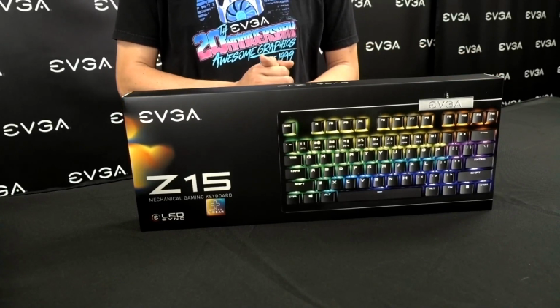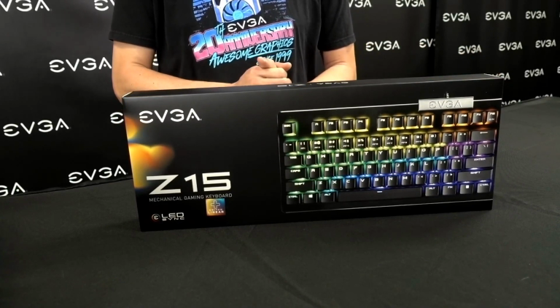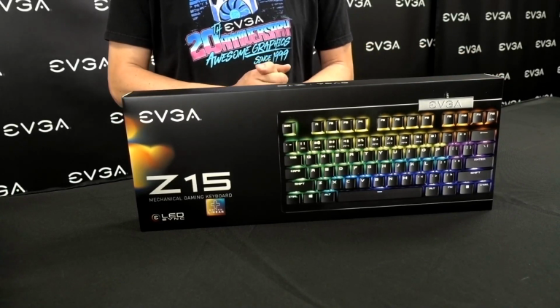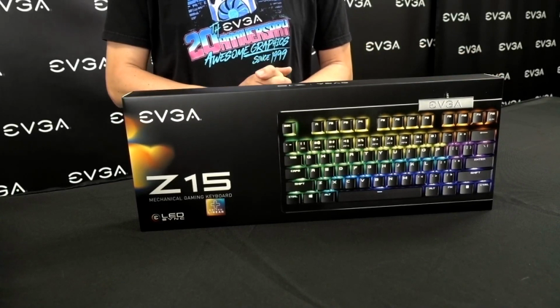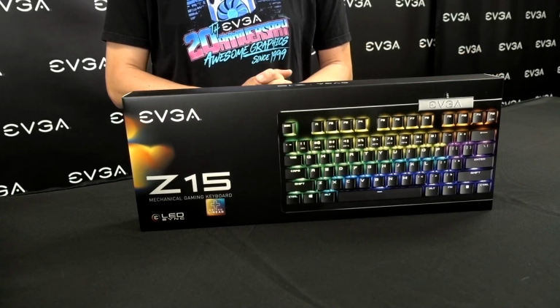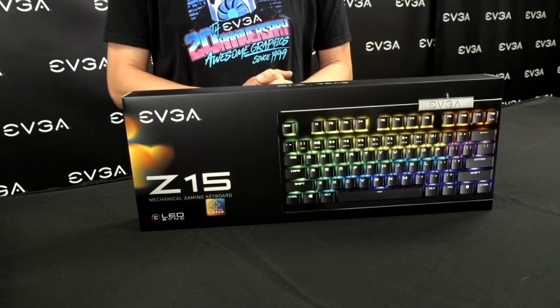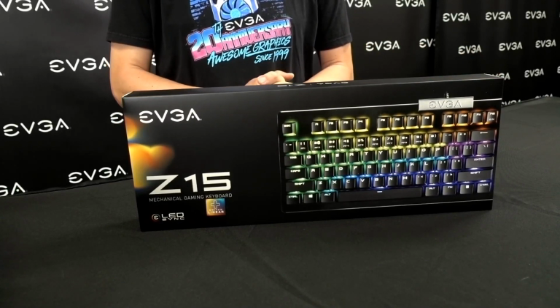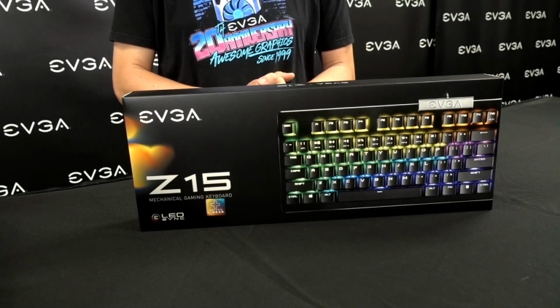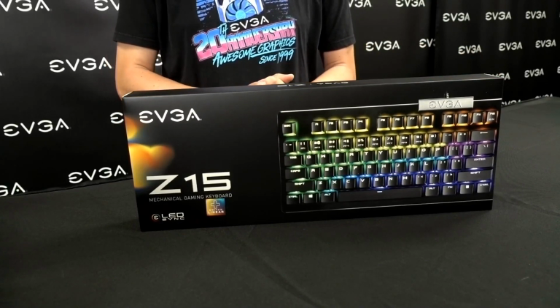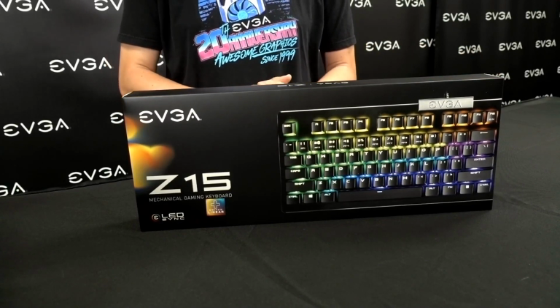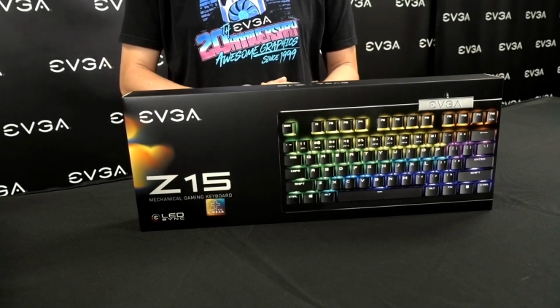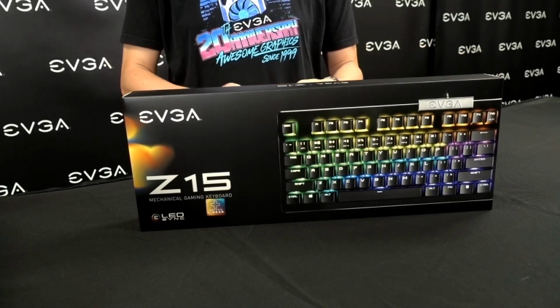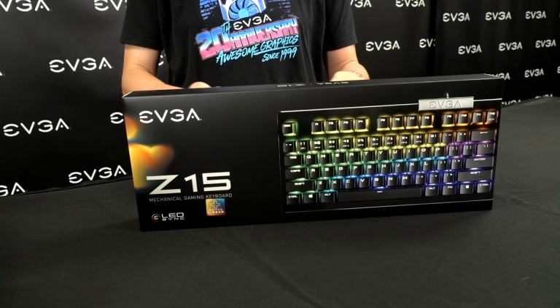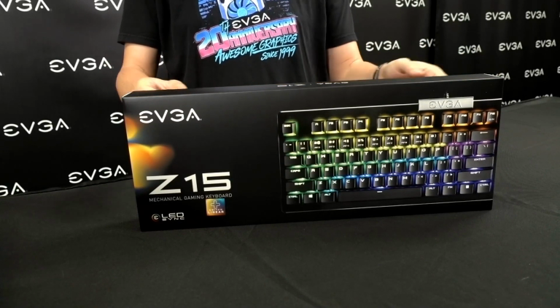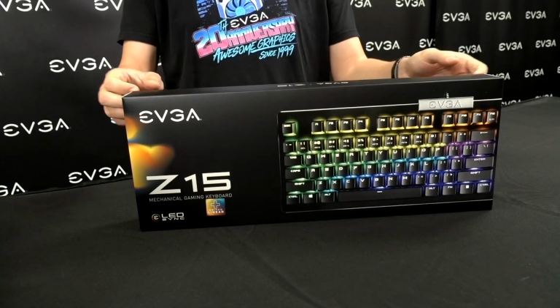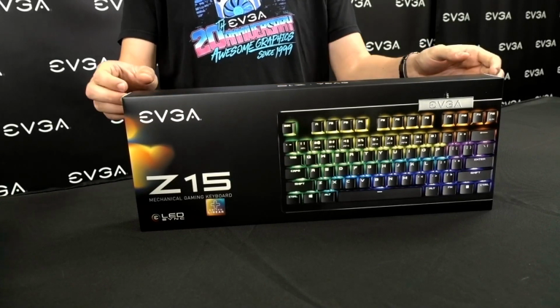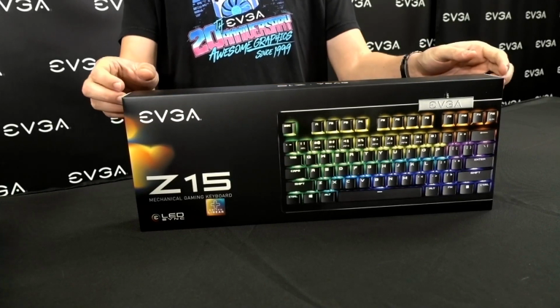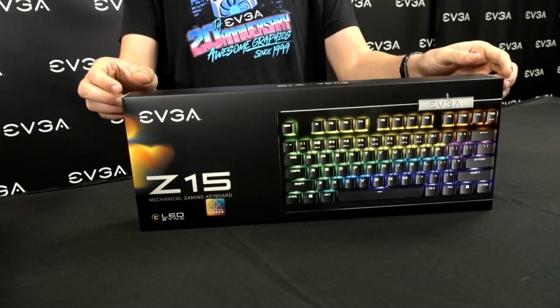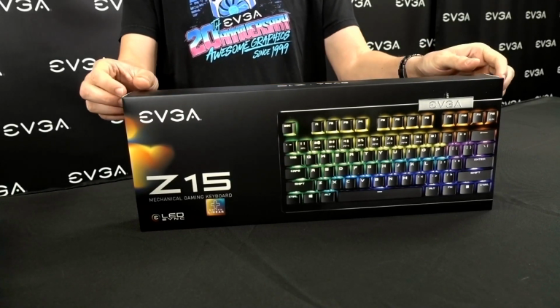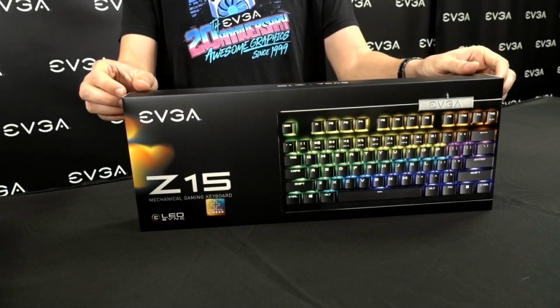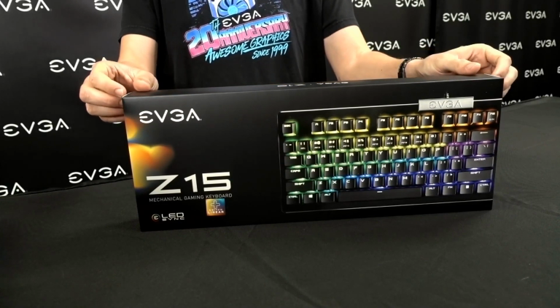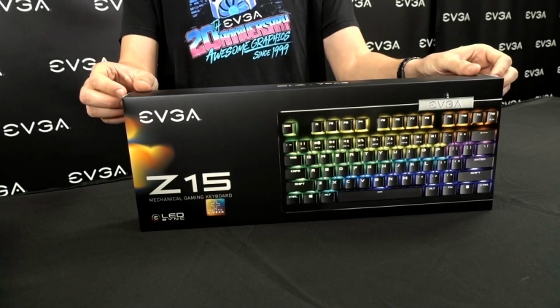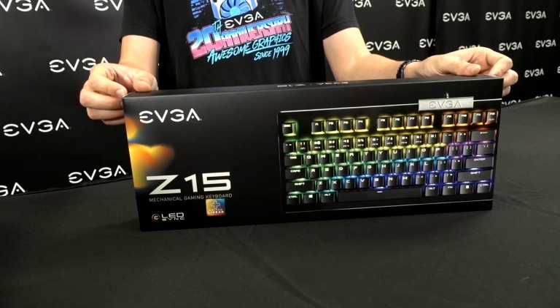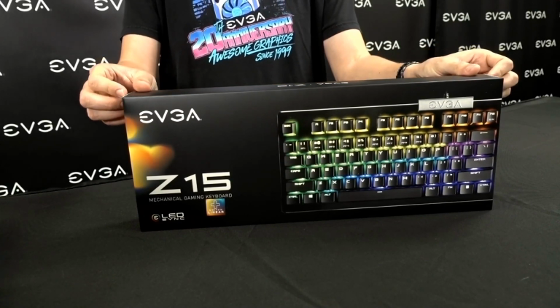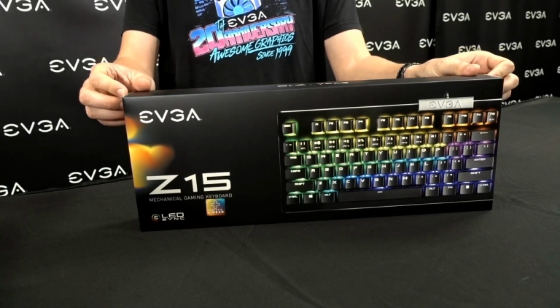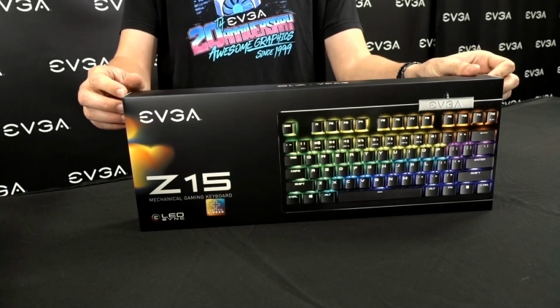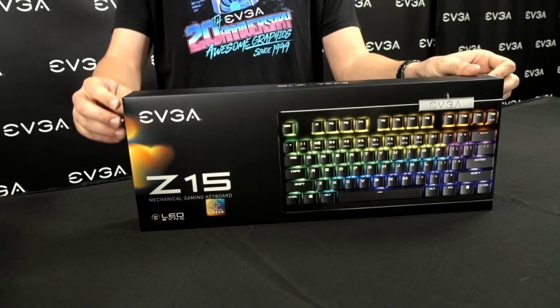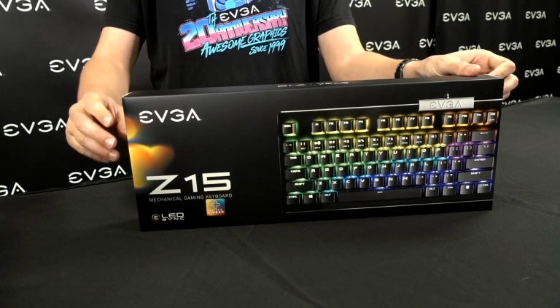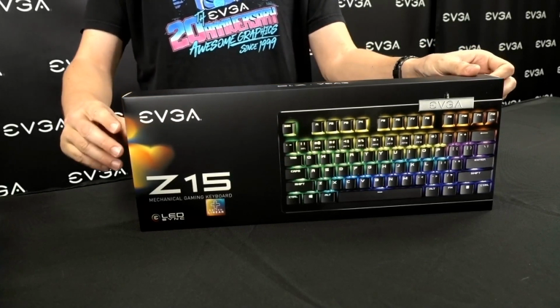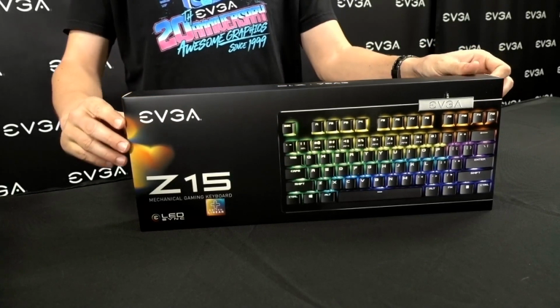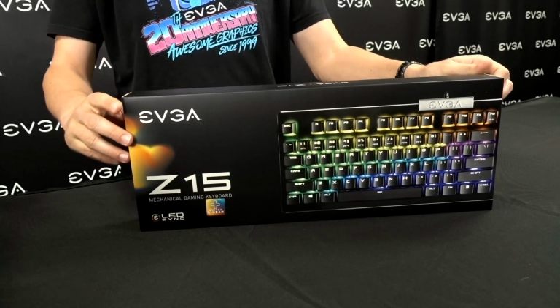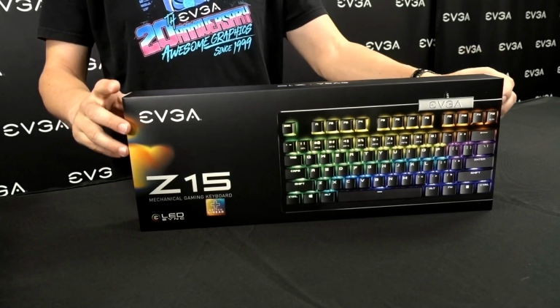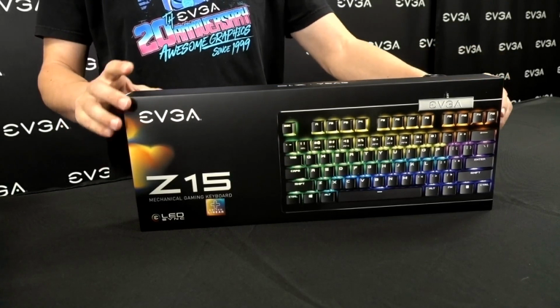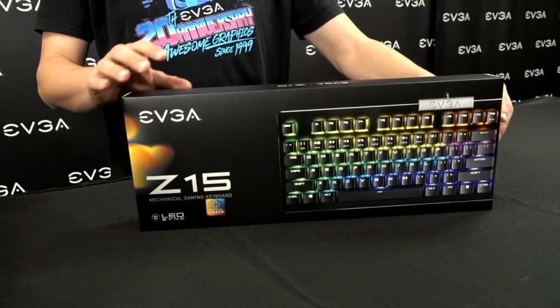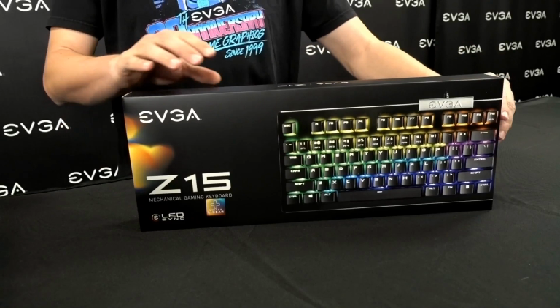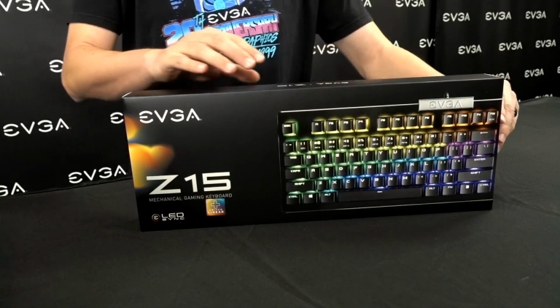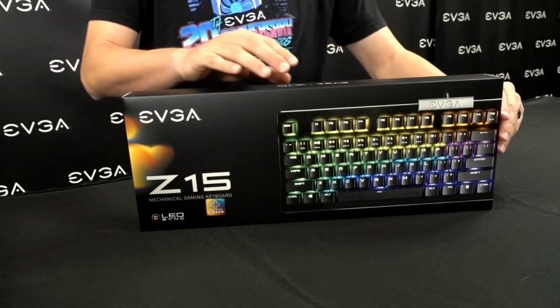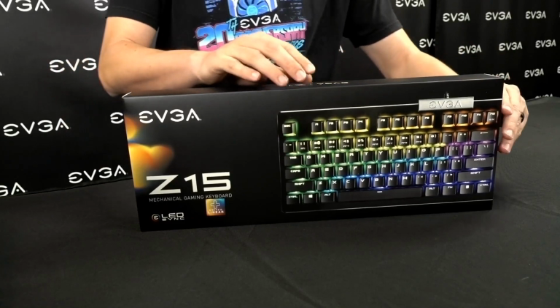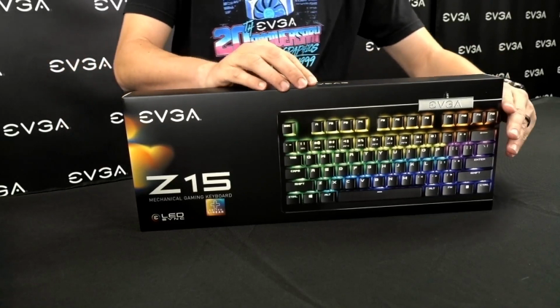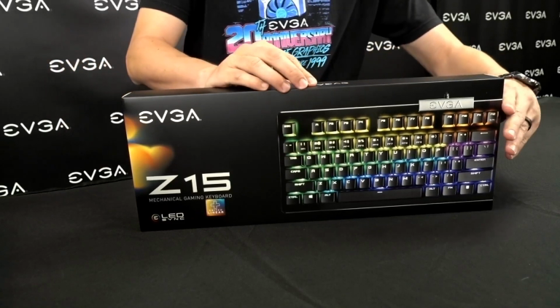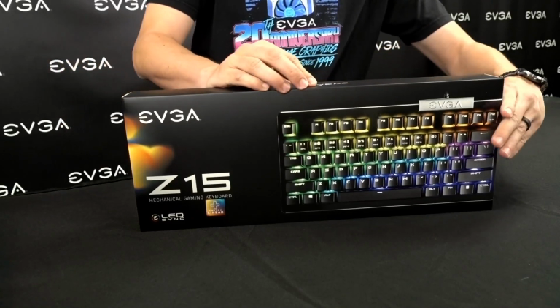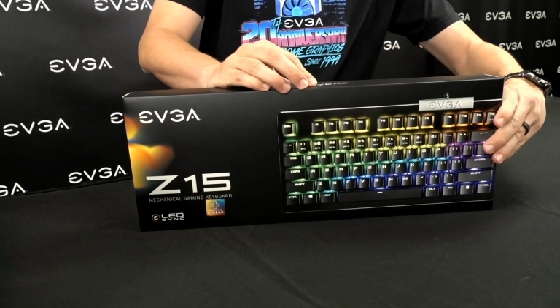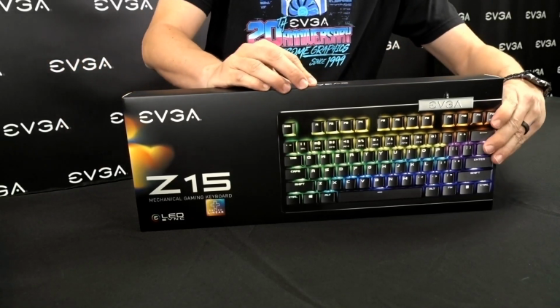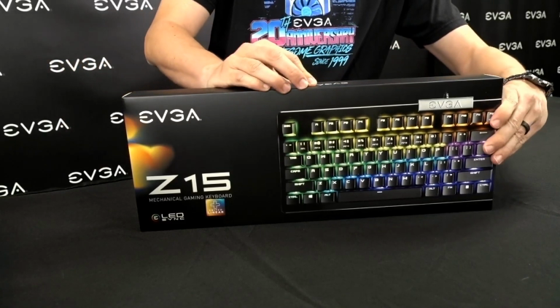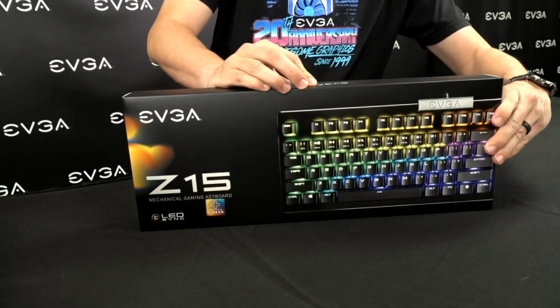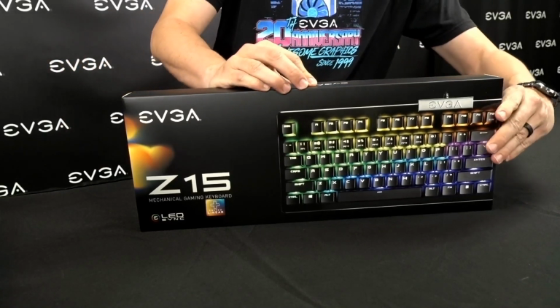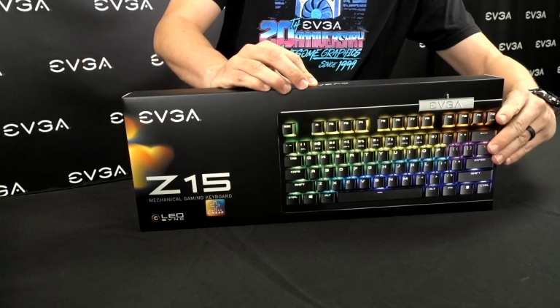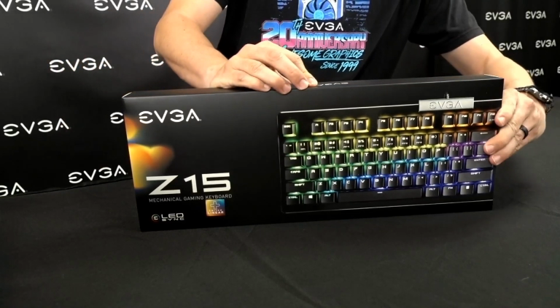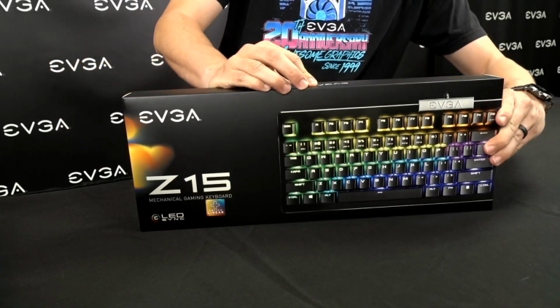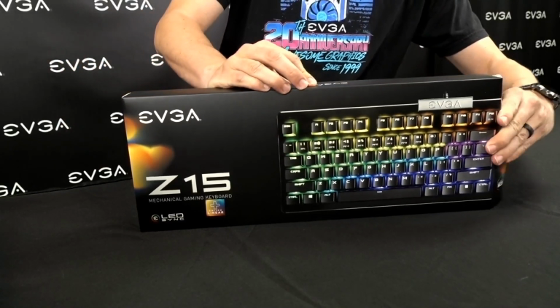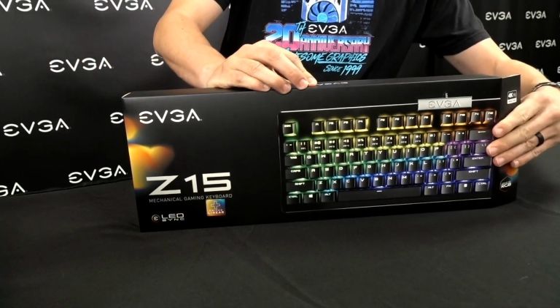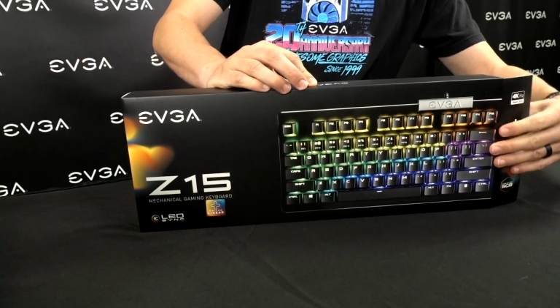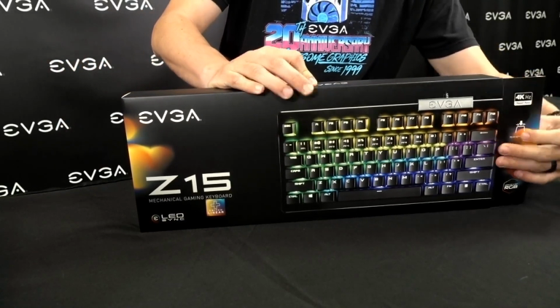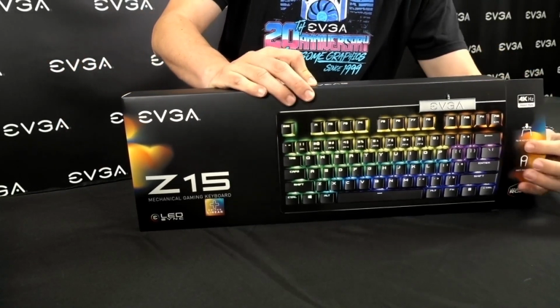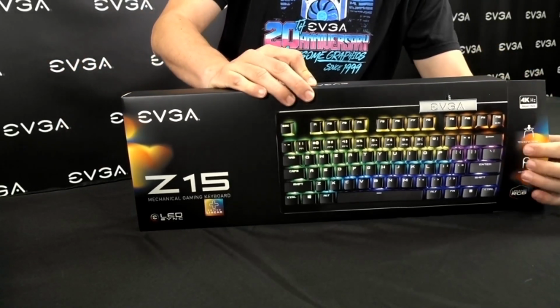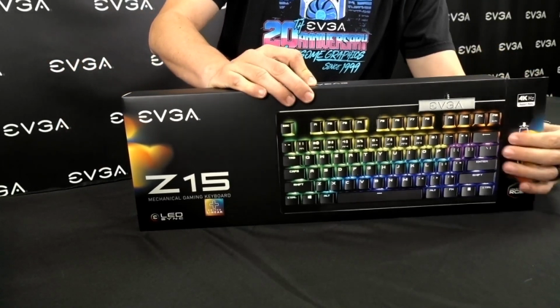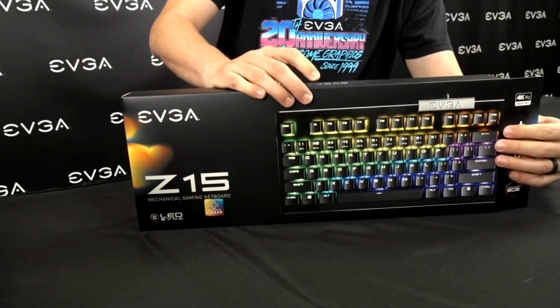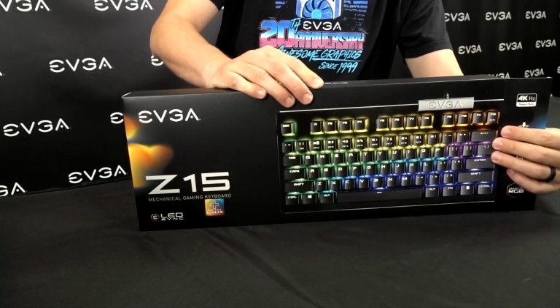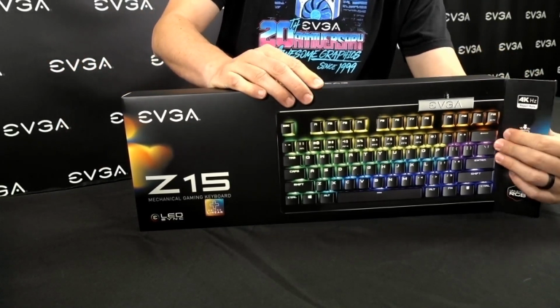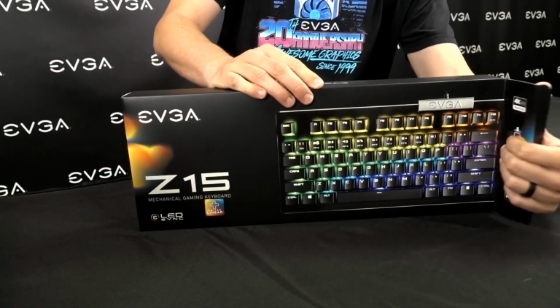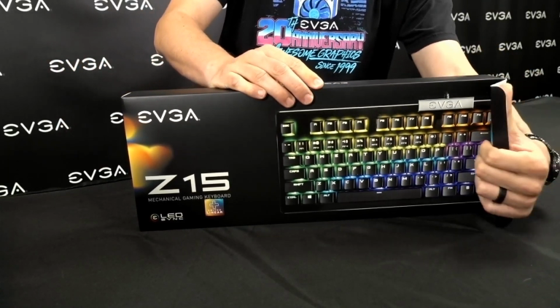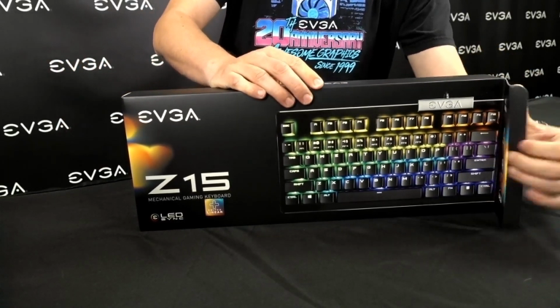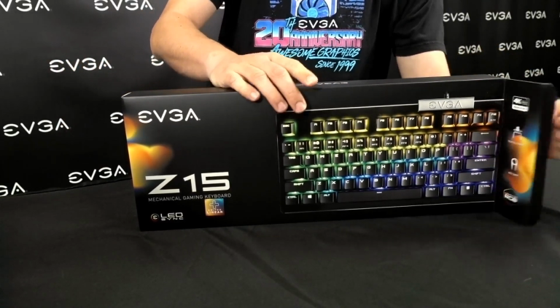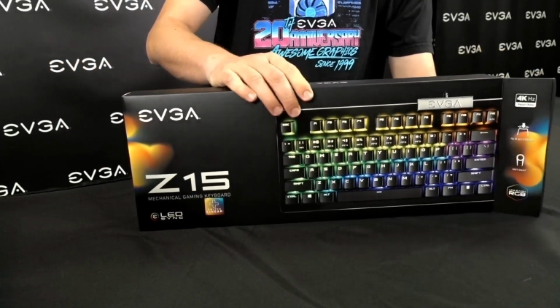This keyboard also has a few unique features which we'll cover in the unboxing. So let's take a look at what we get on the inside.